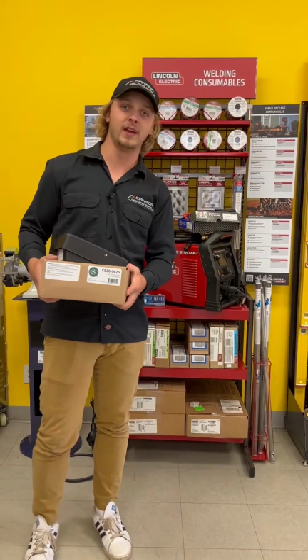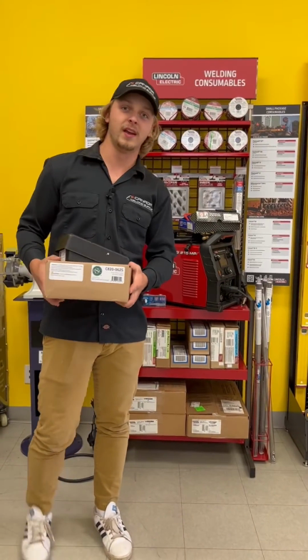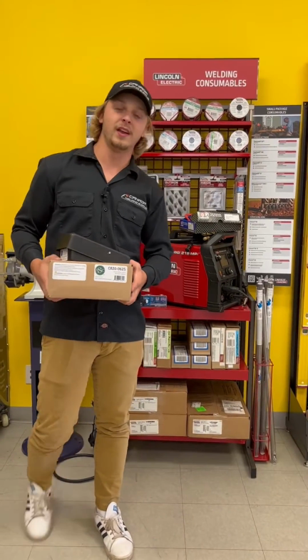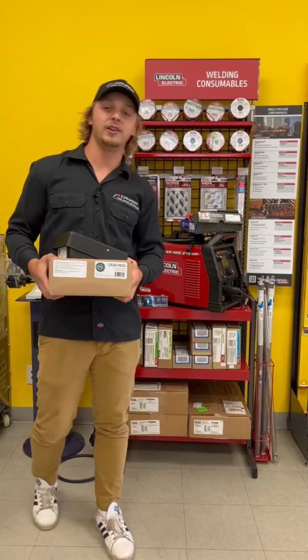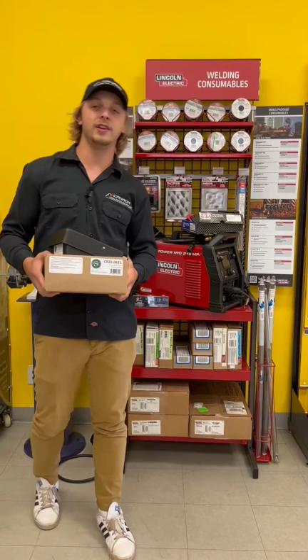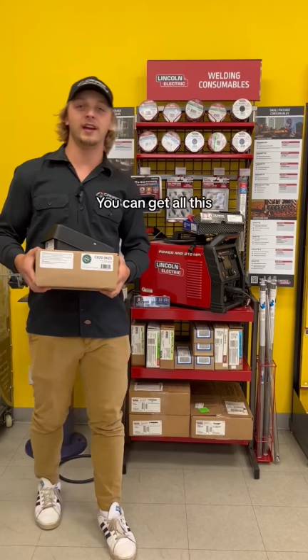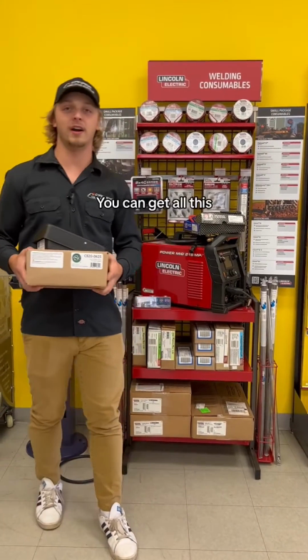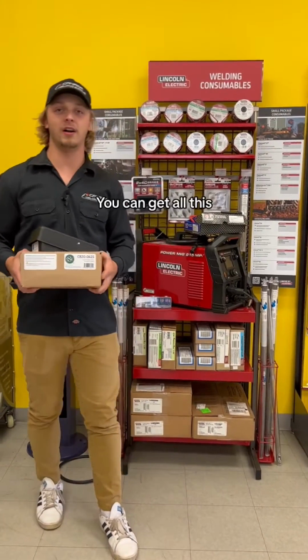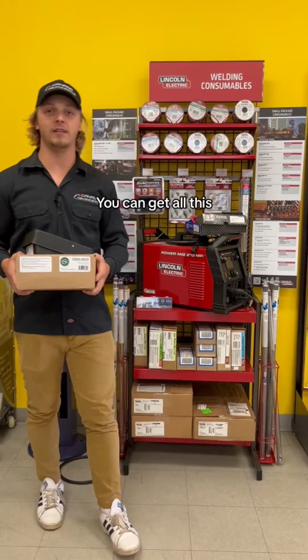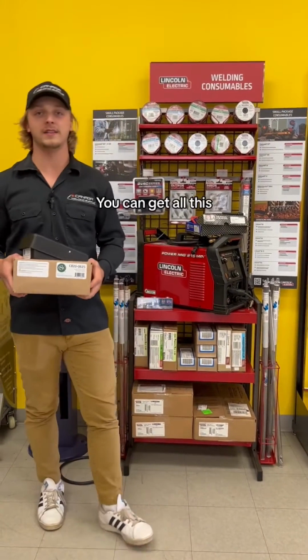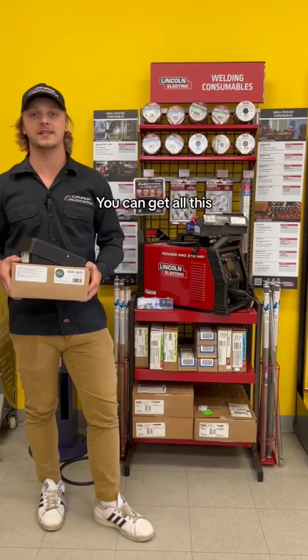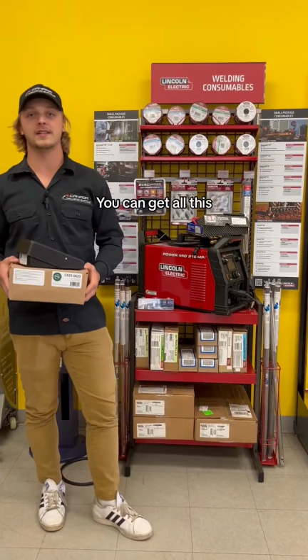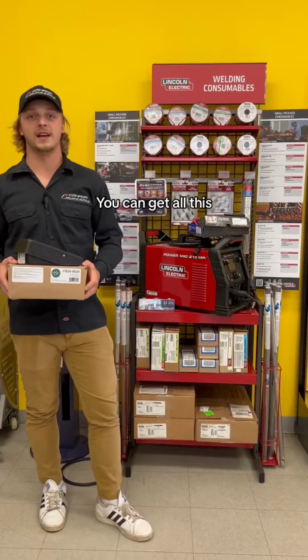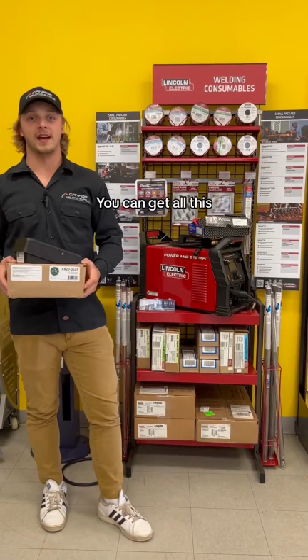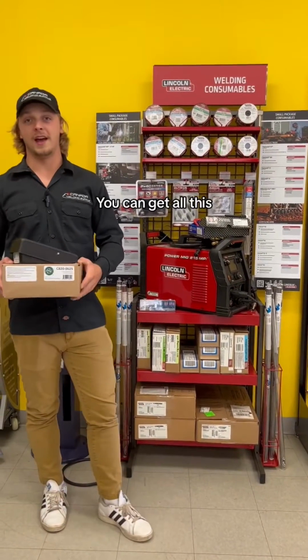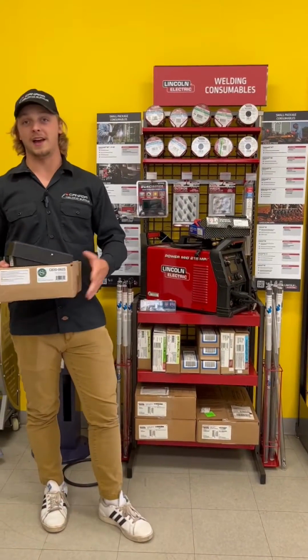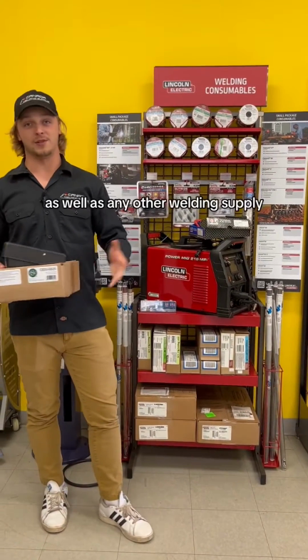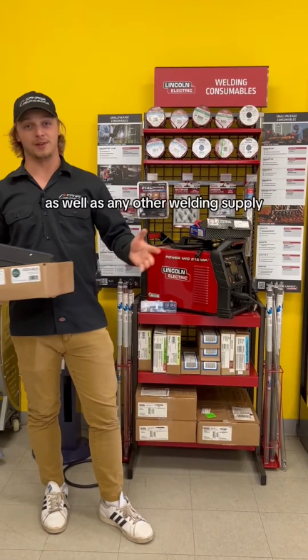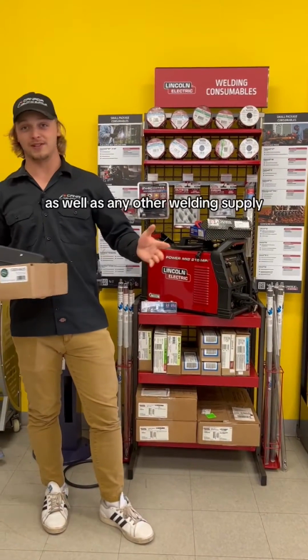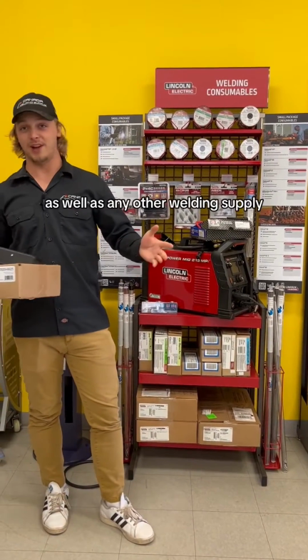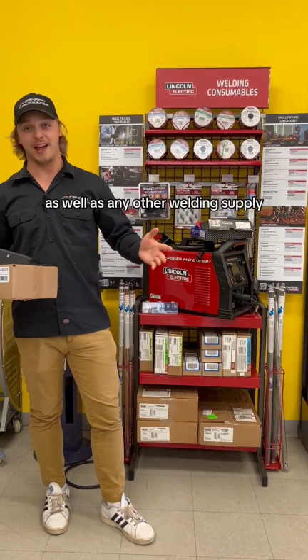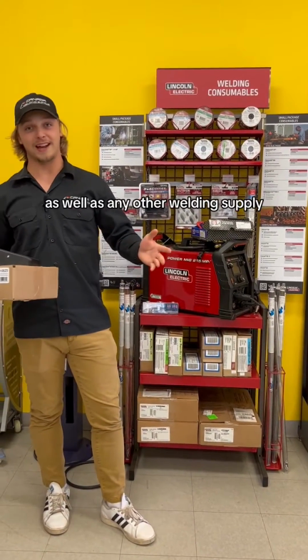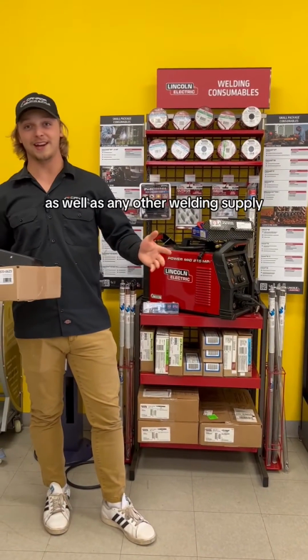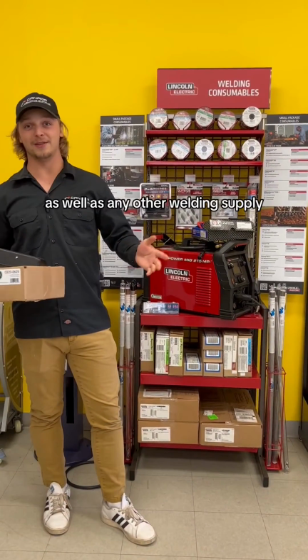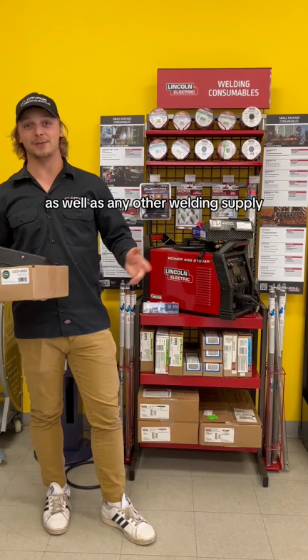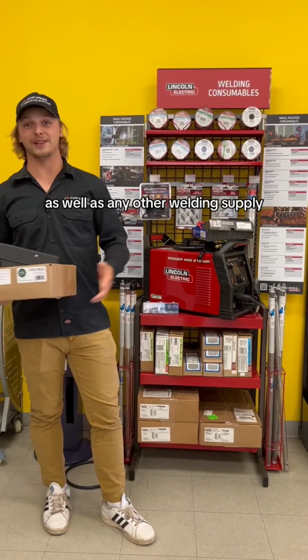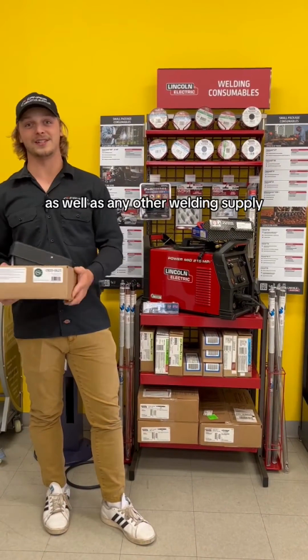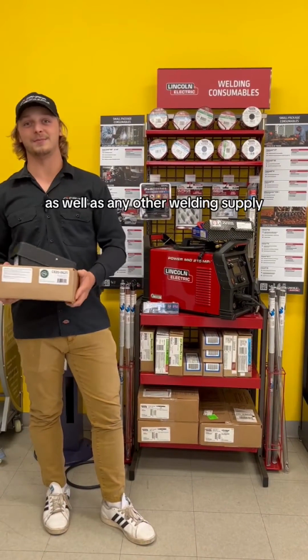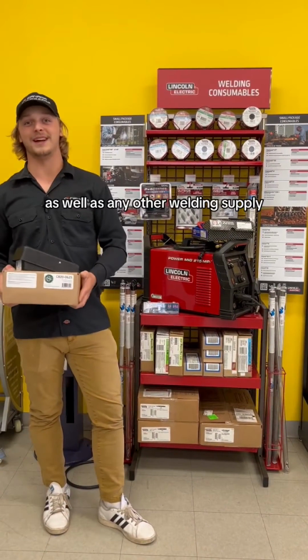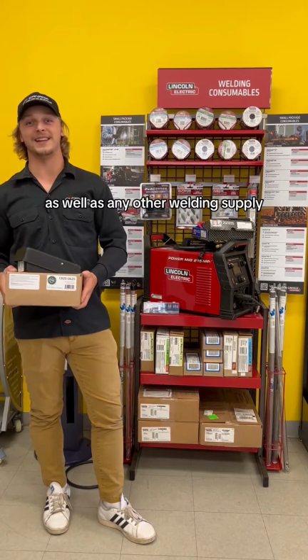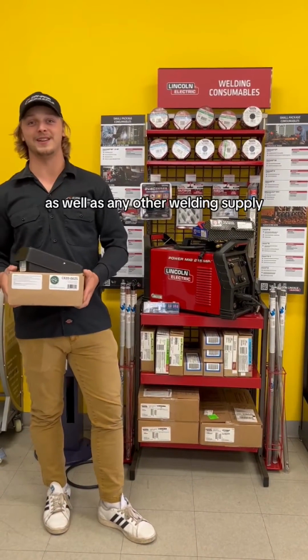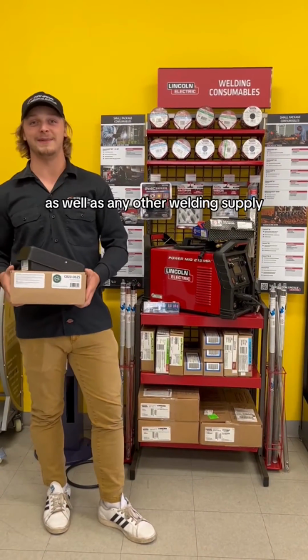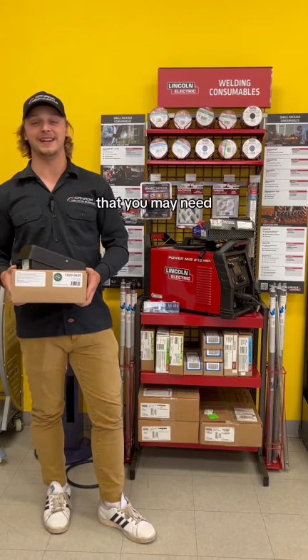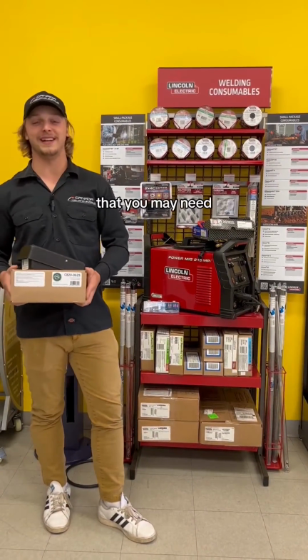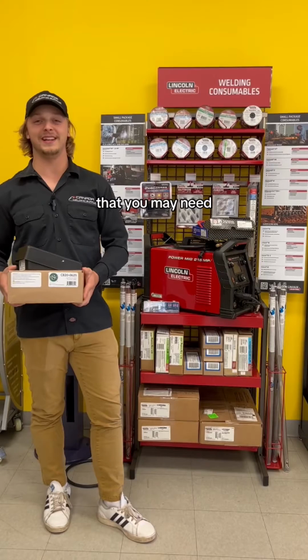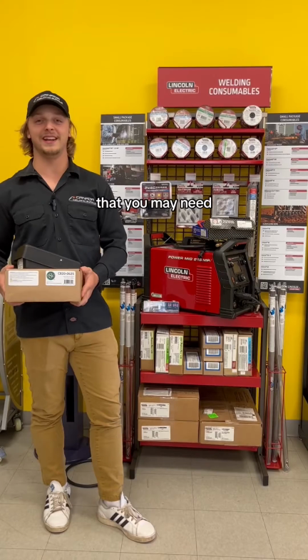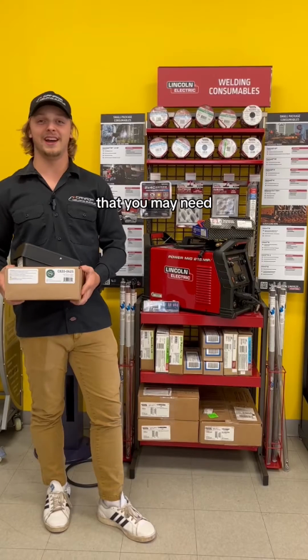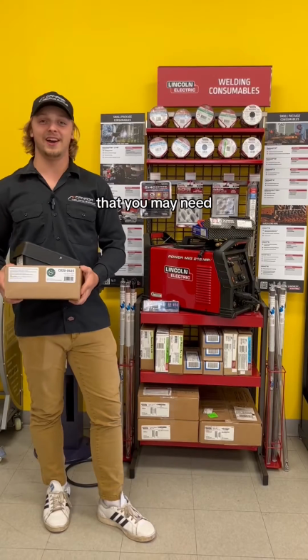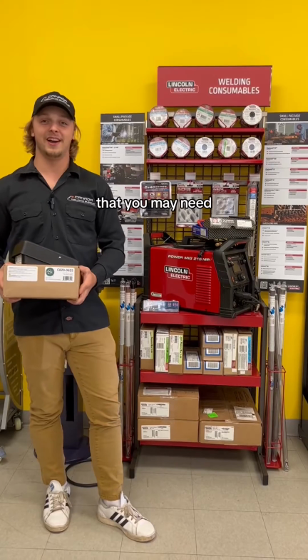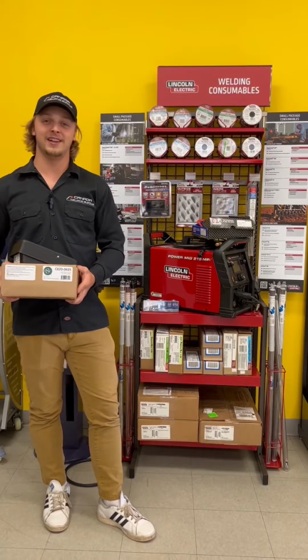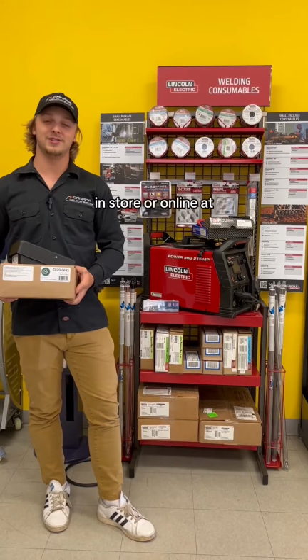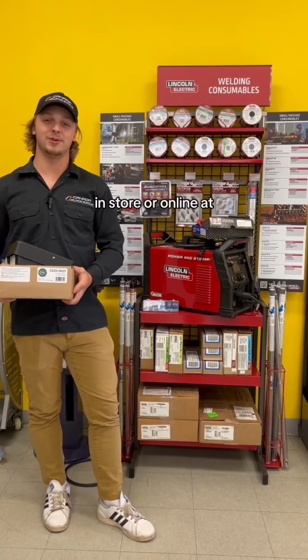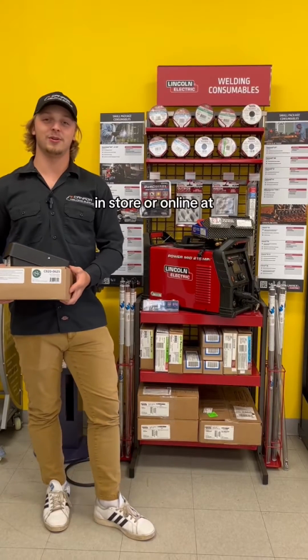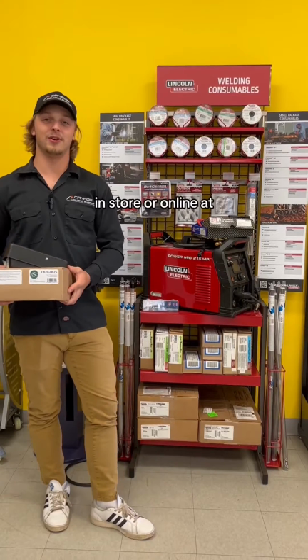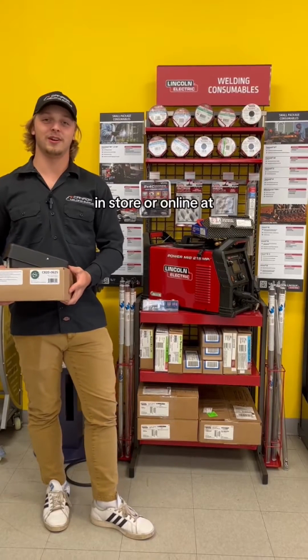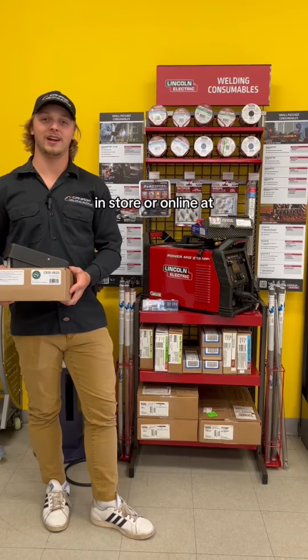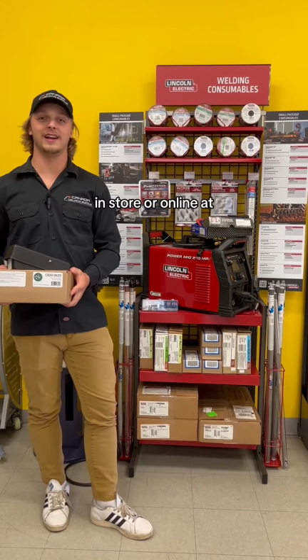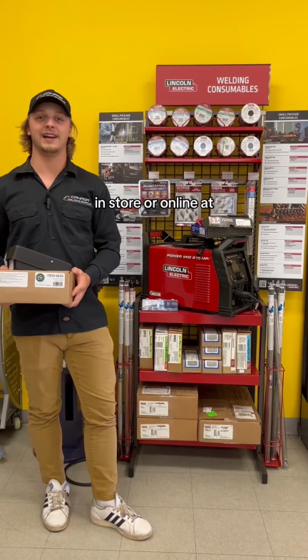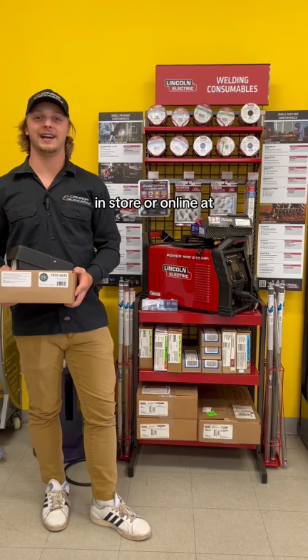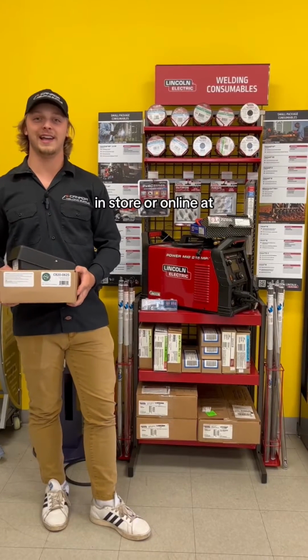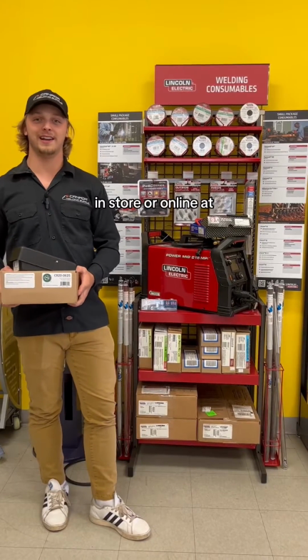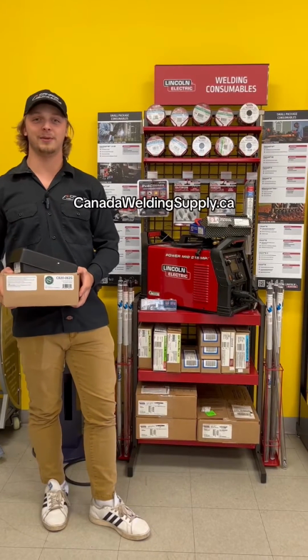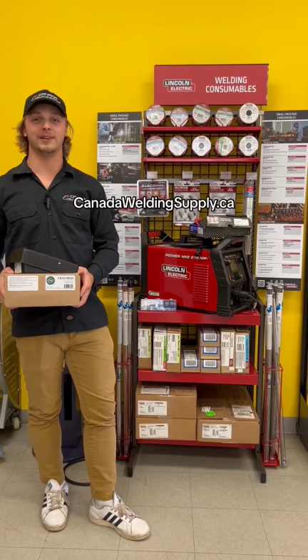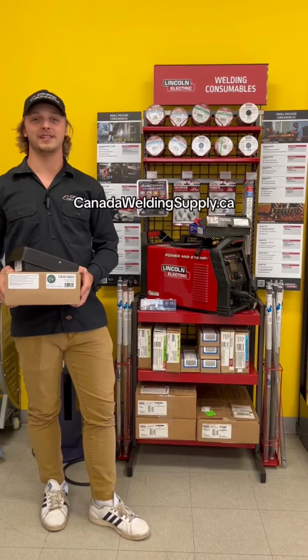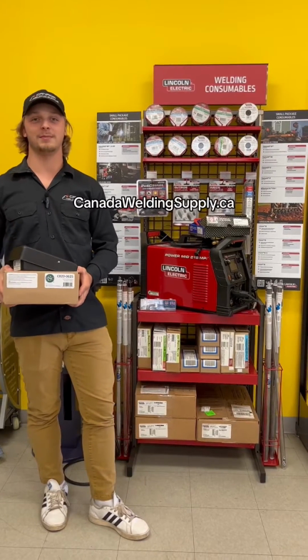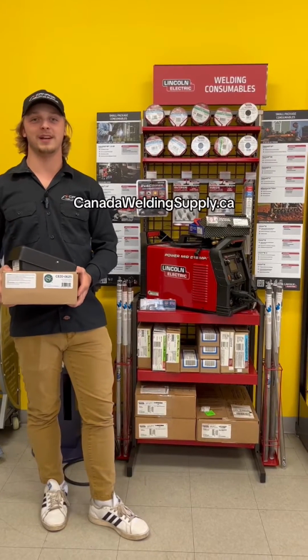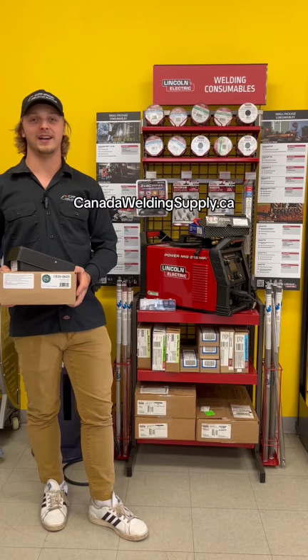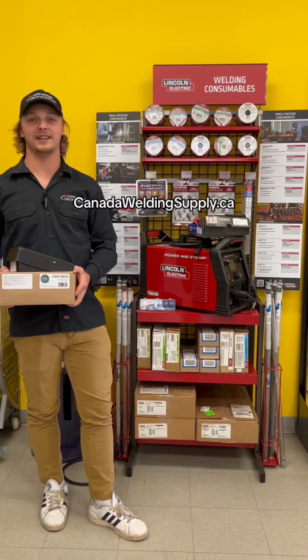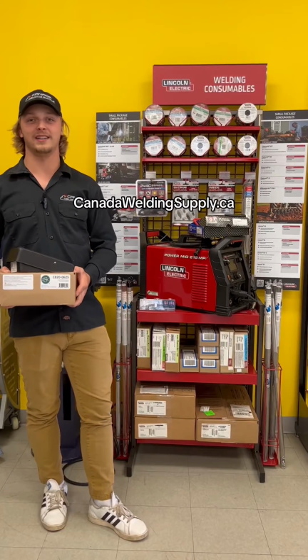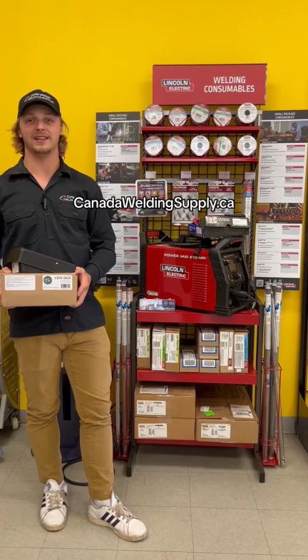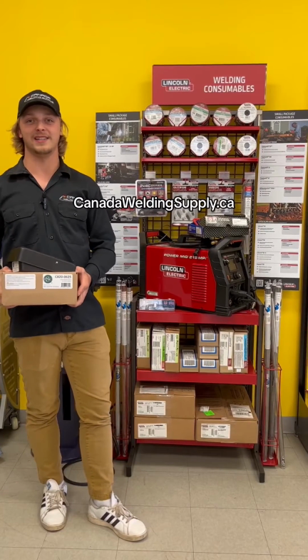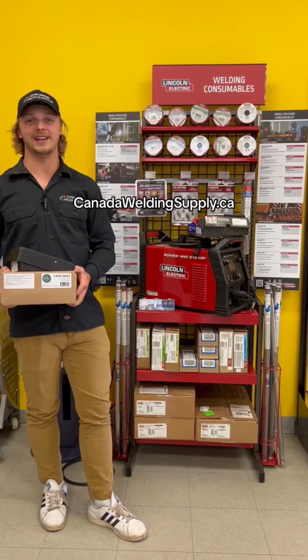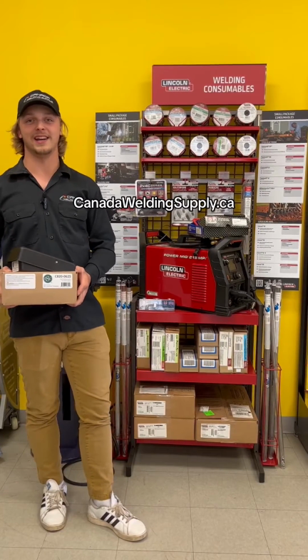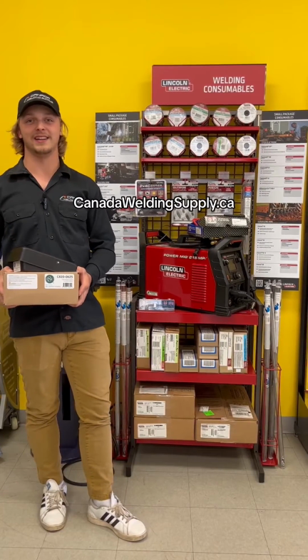You can get all this as well as any other welding supply that you may need in store or online at canadaweldingsupply.ca.